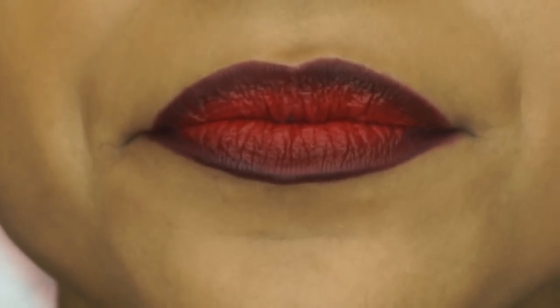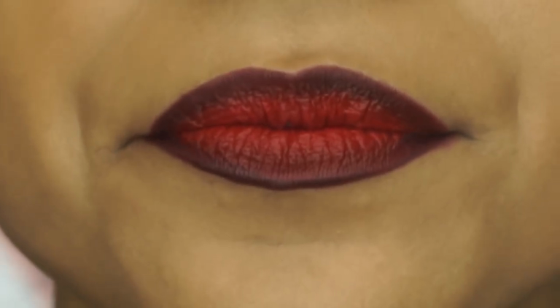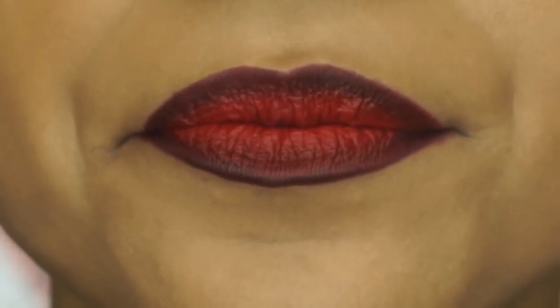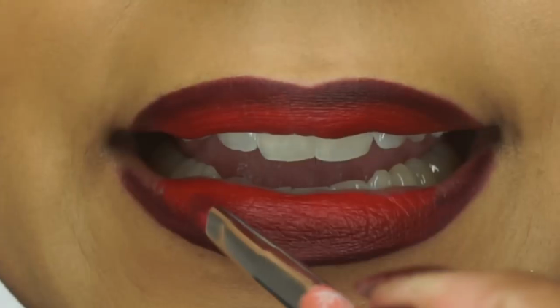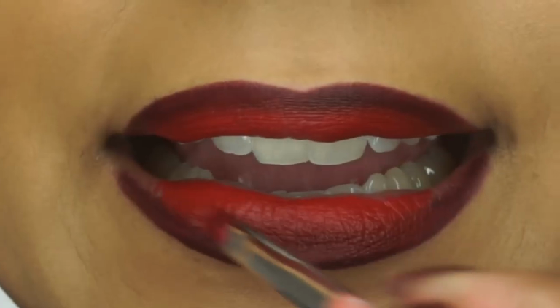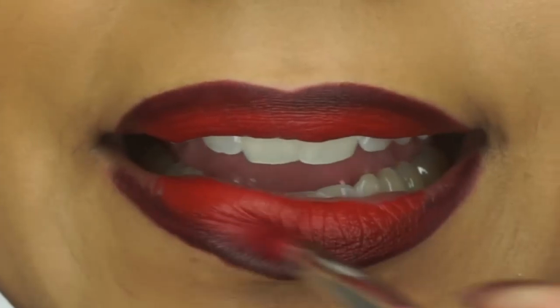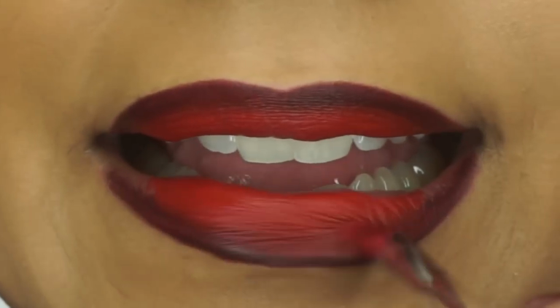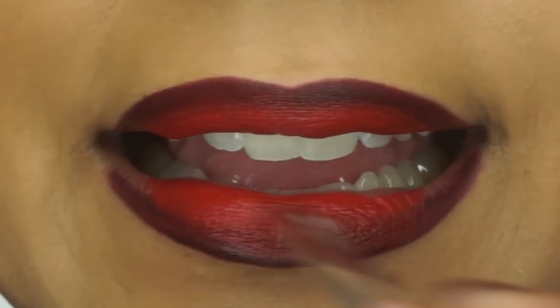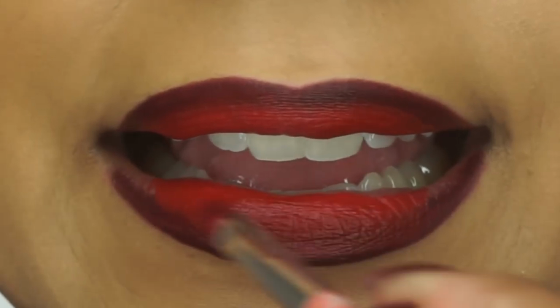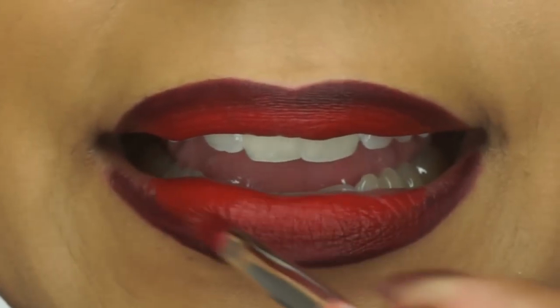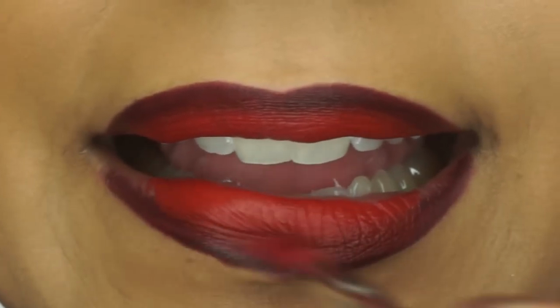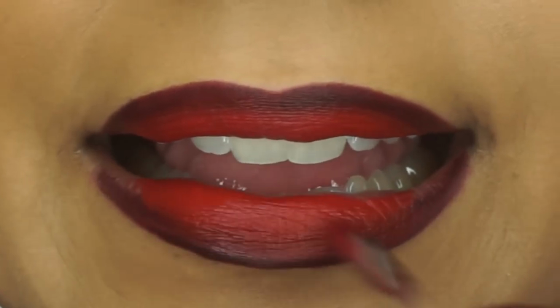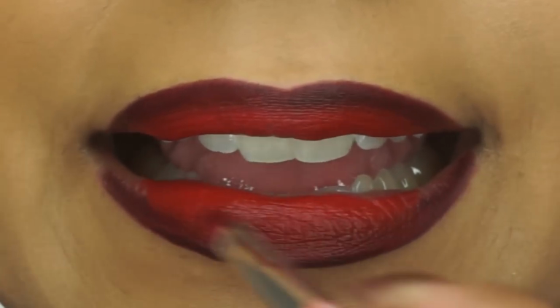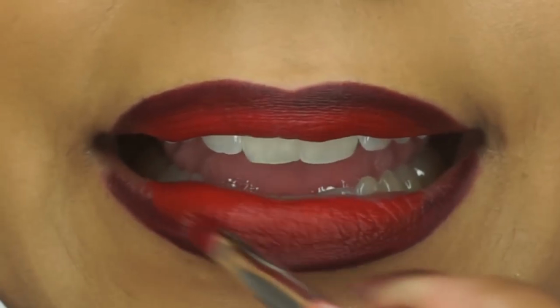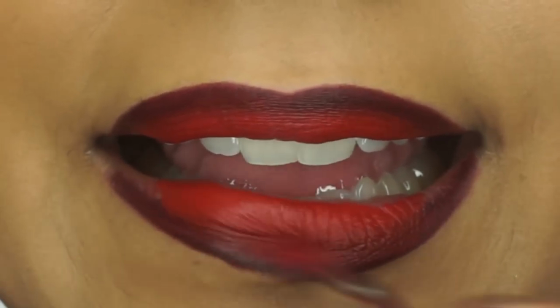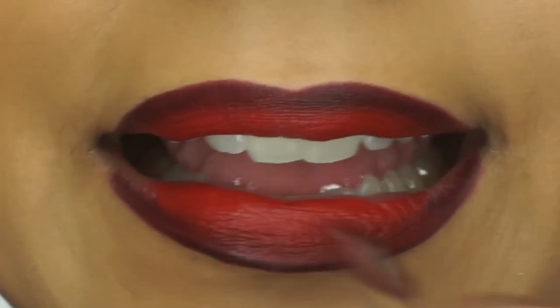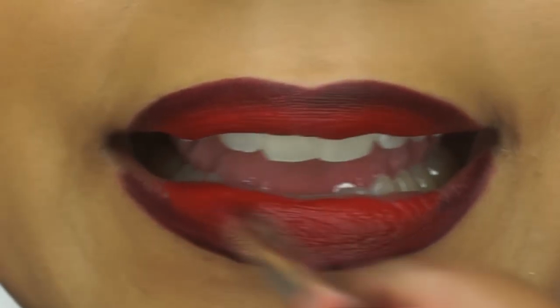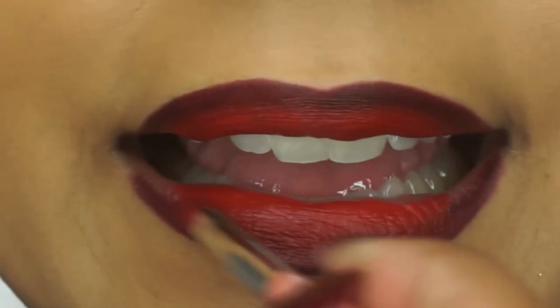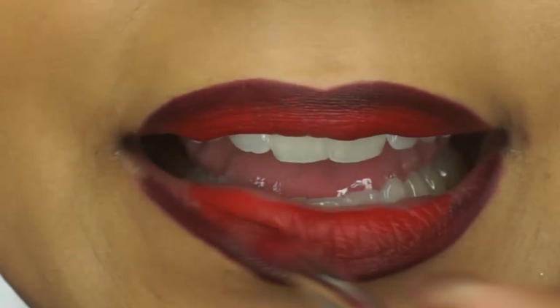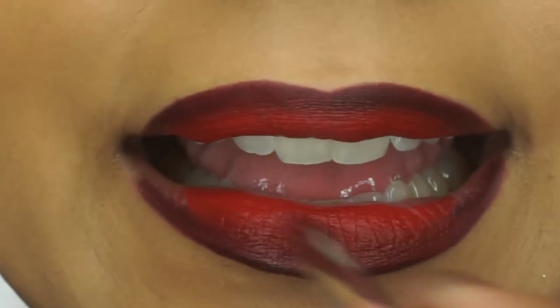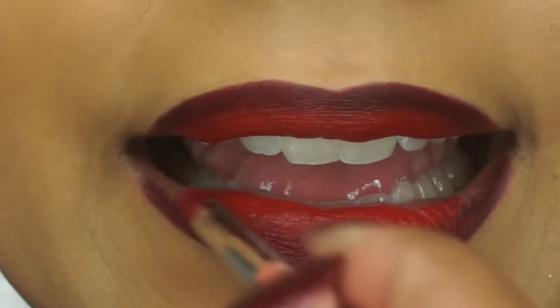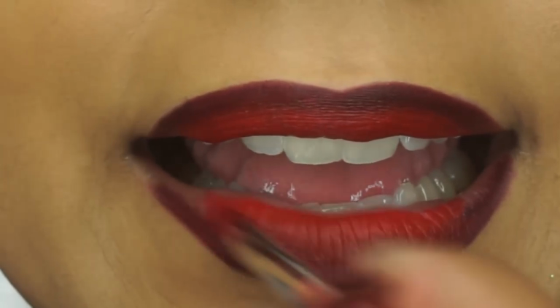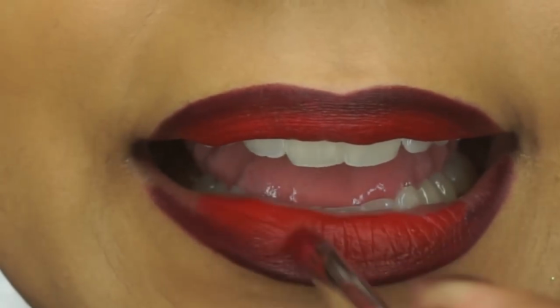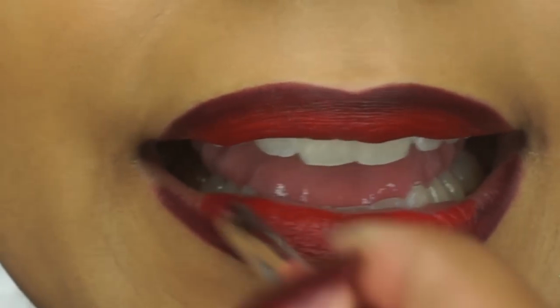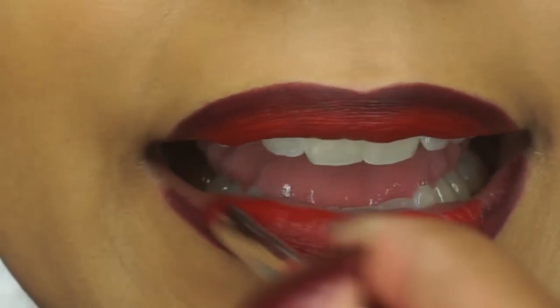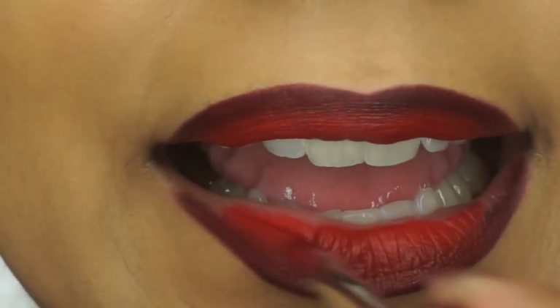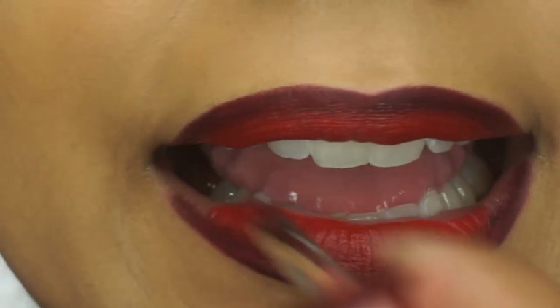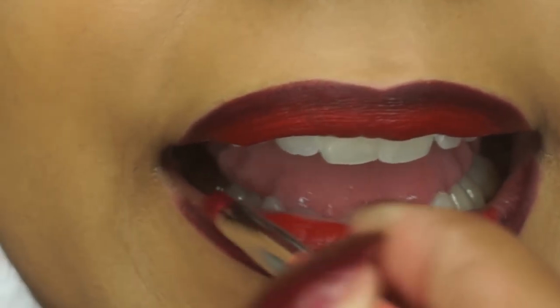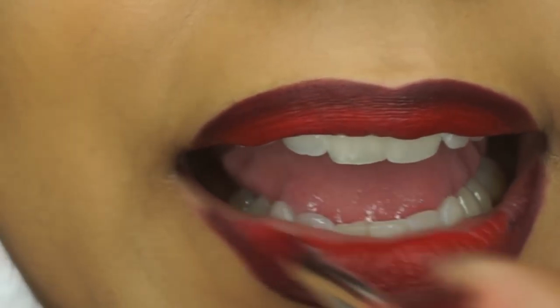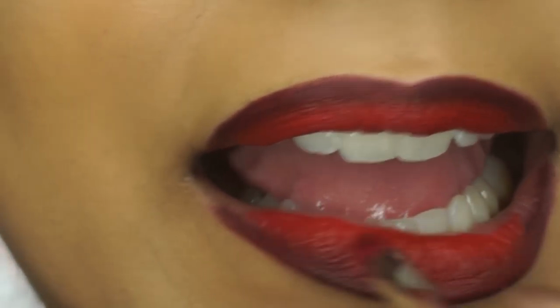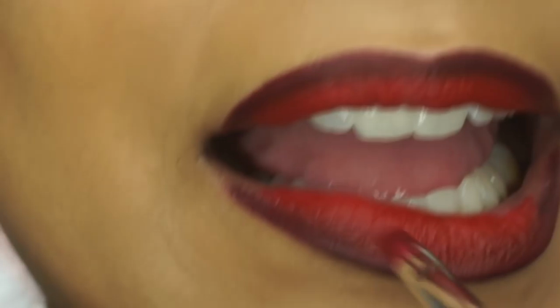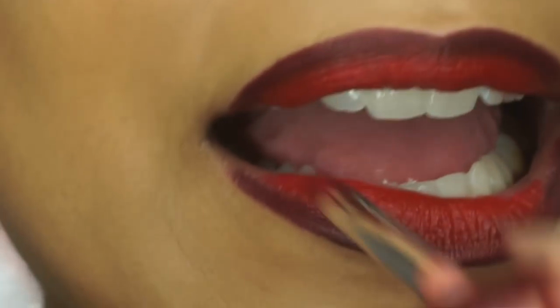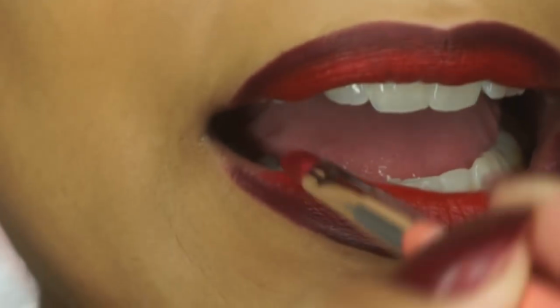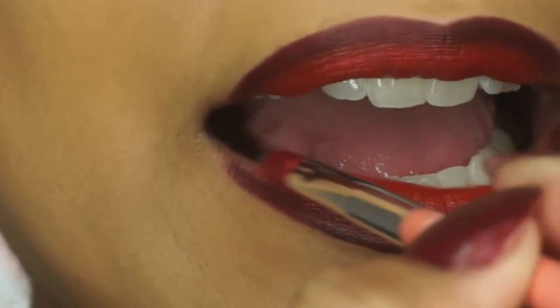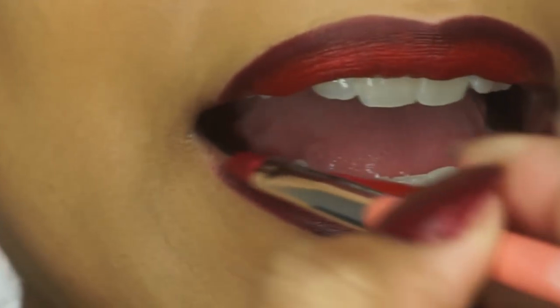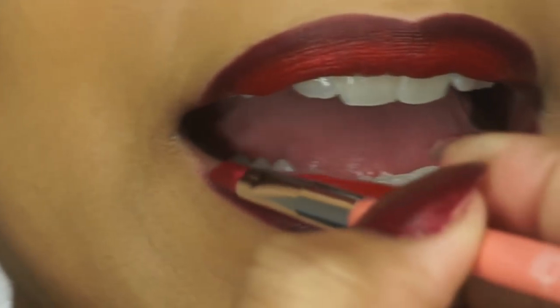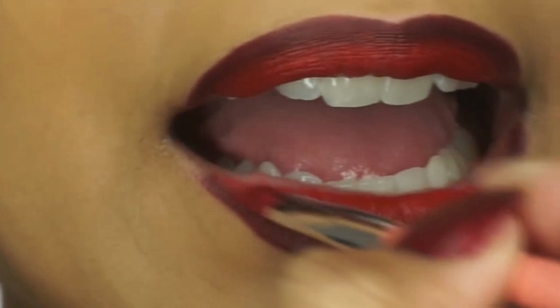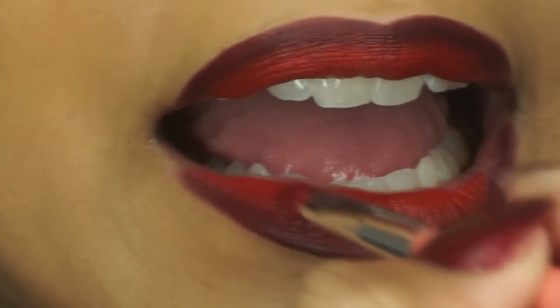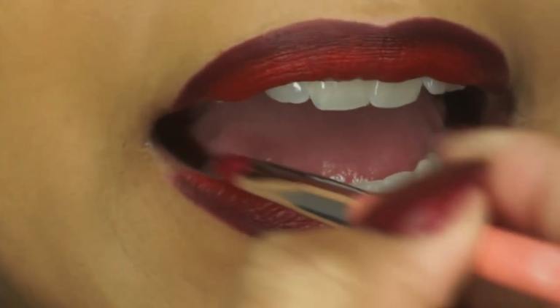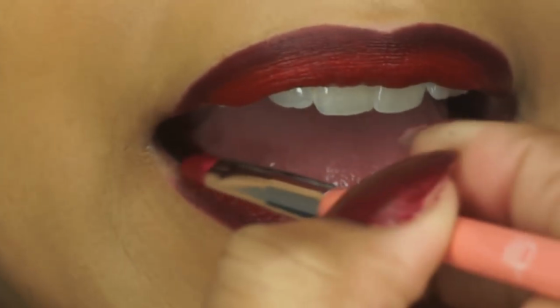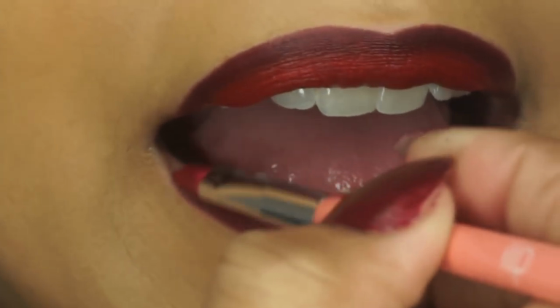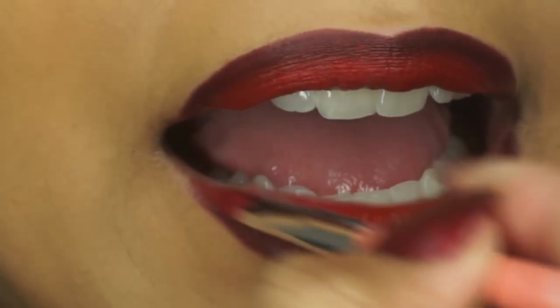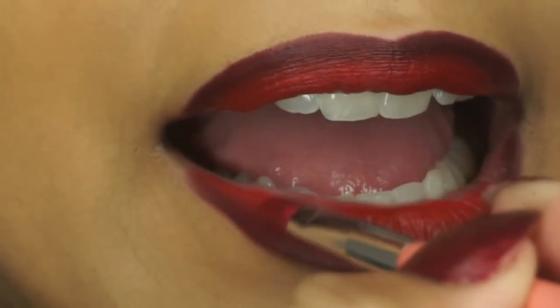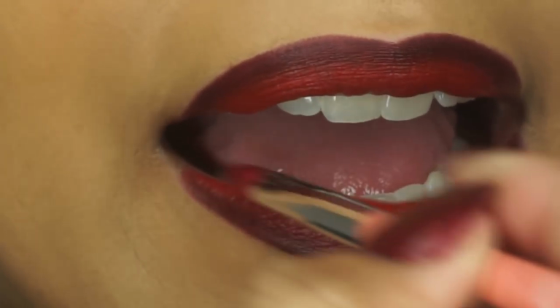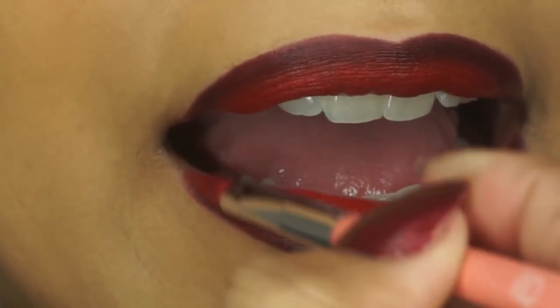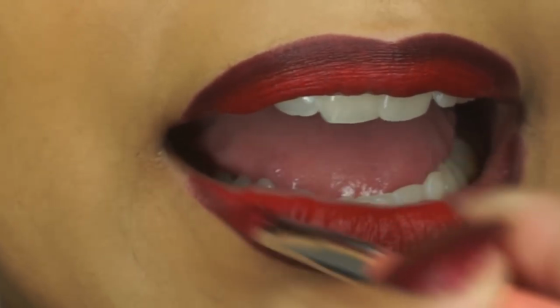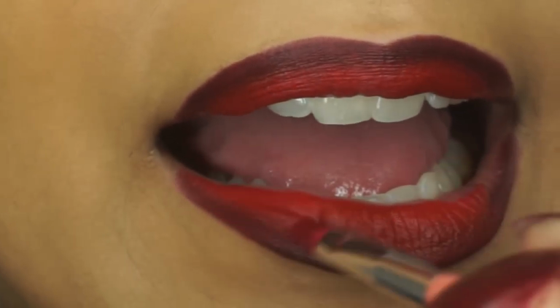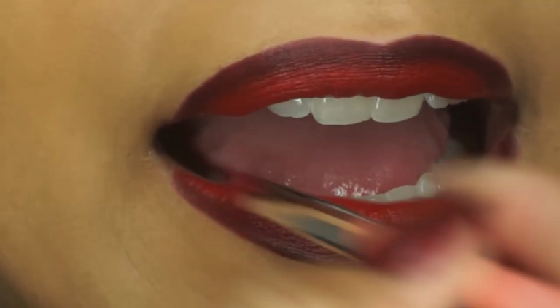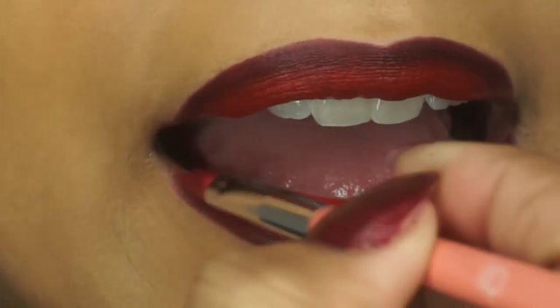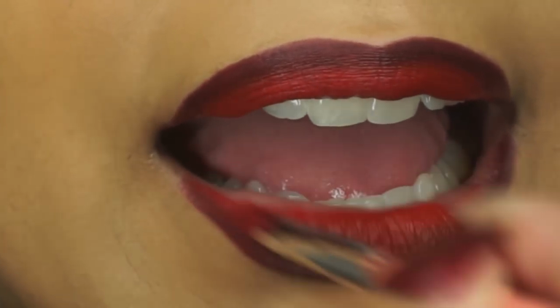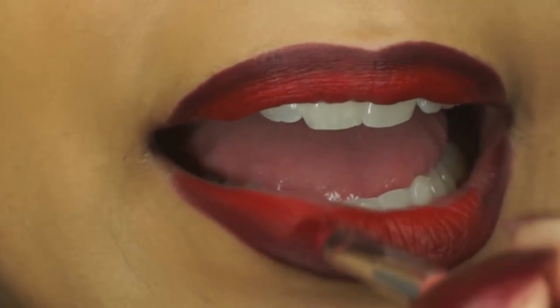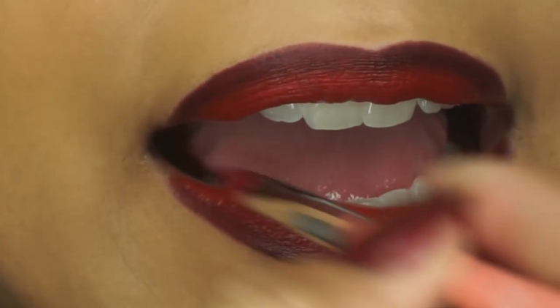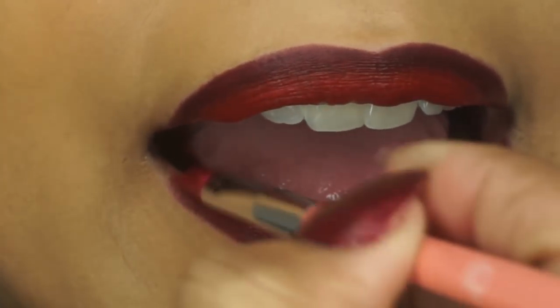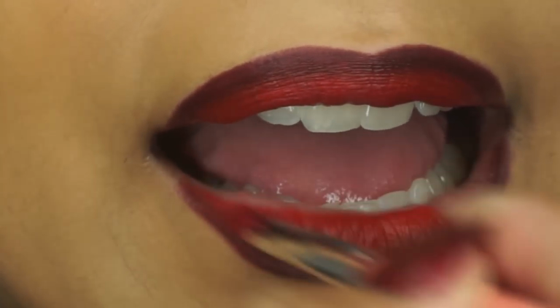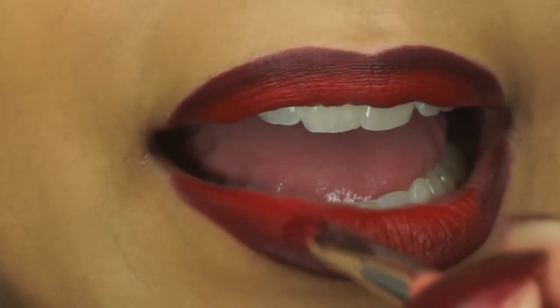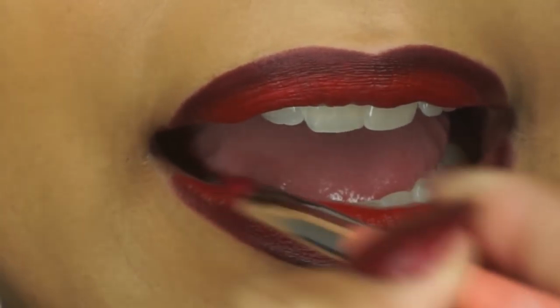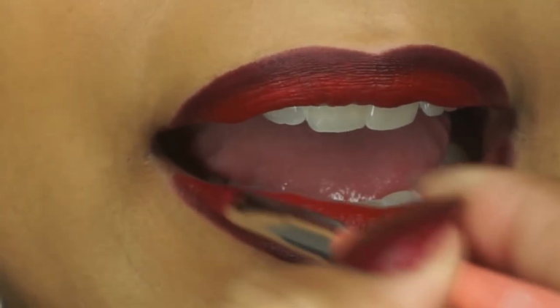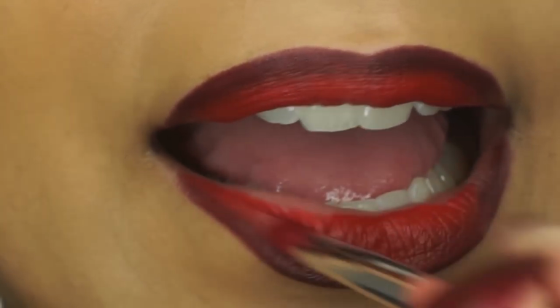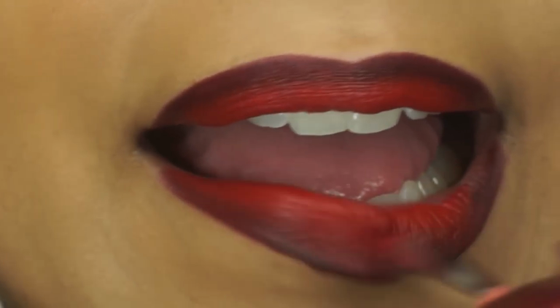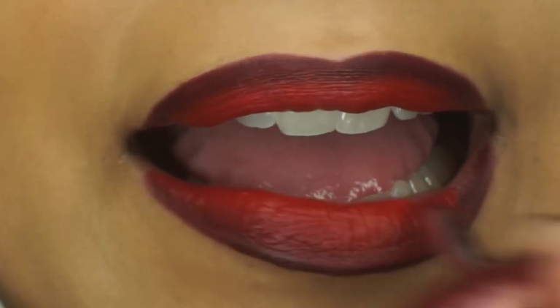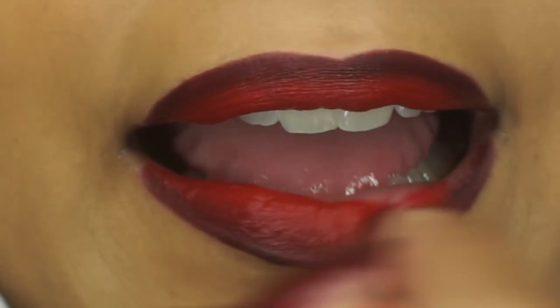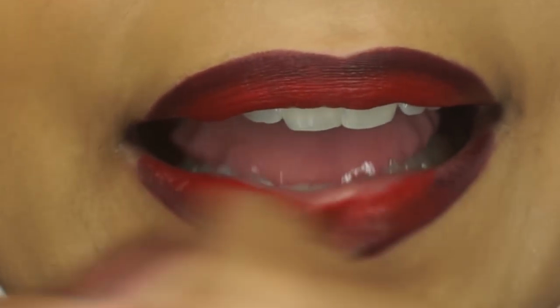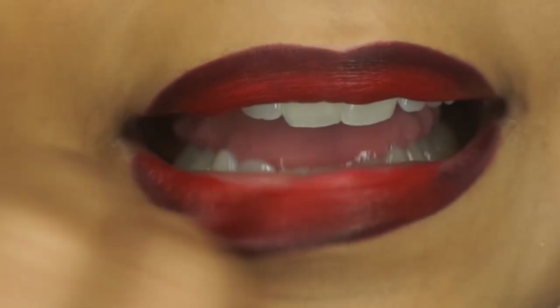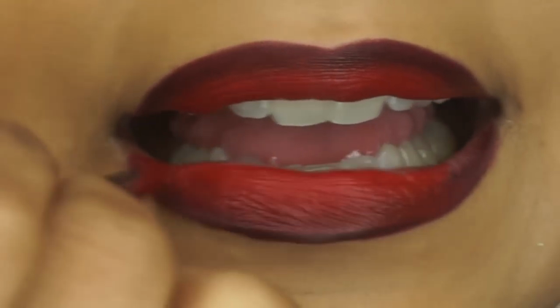For lipstick, I'm using Russian Red by MAC, and I'm just adding some lipstick on the center part of my lips.